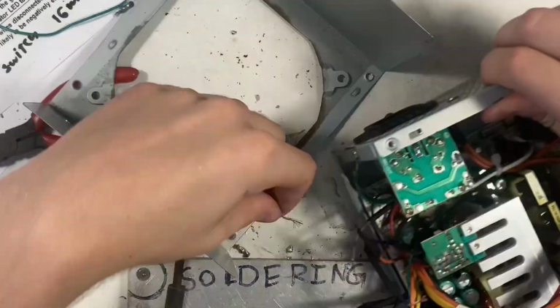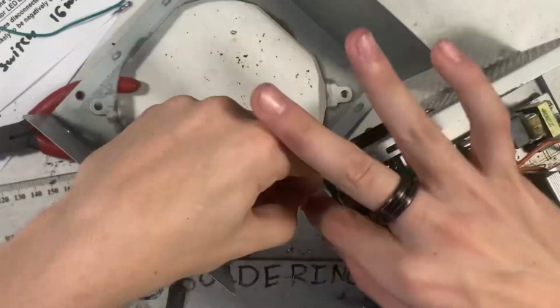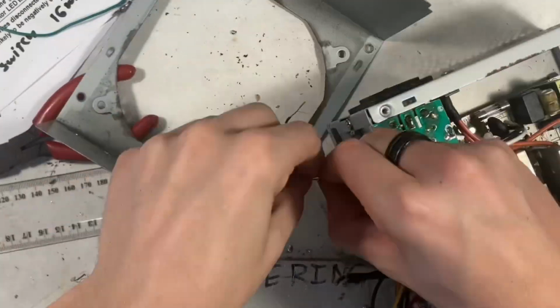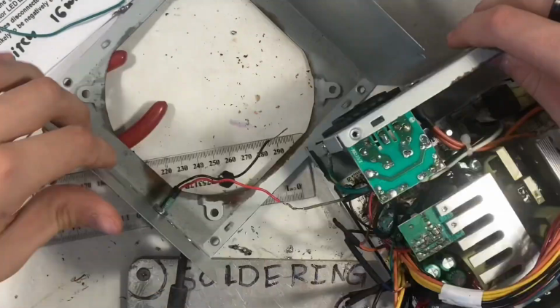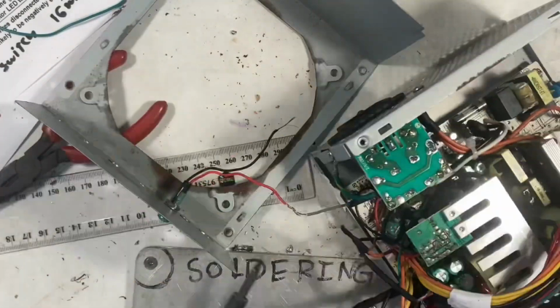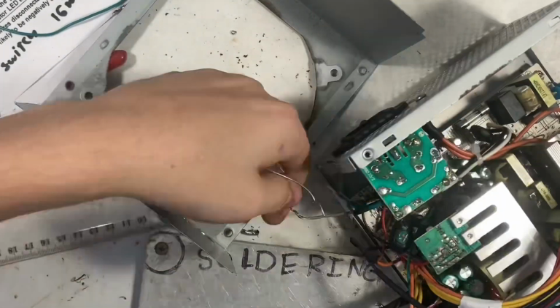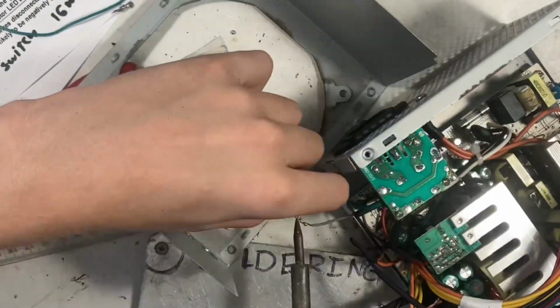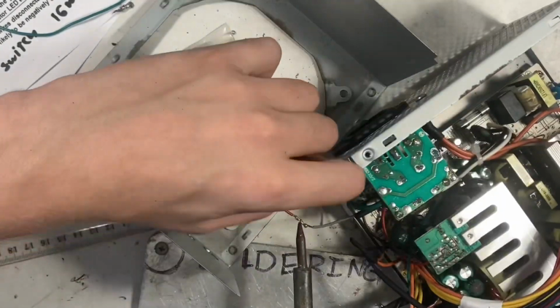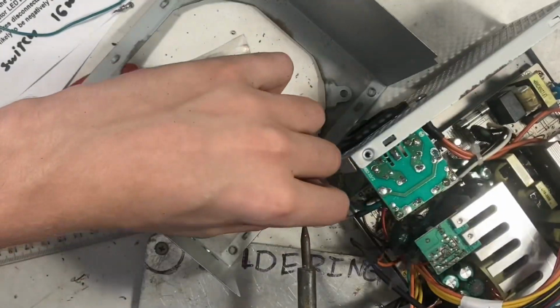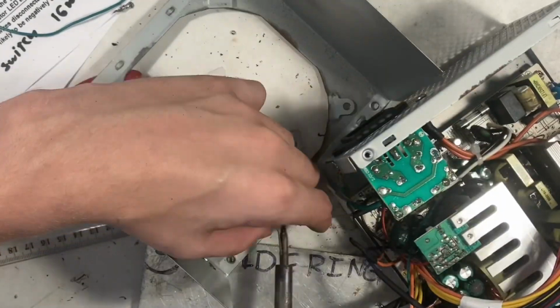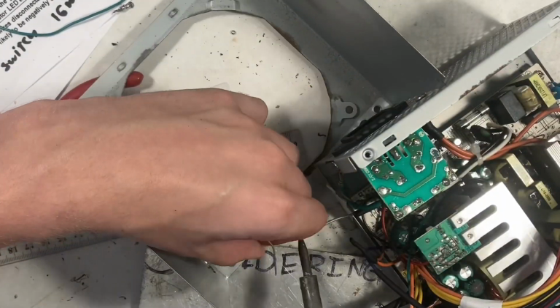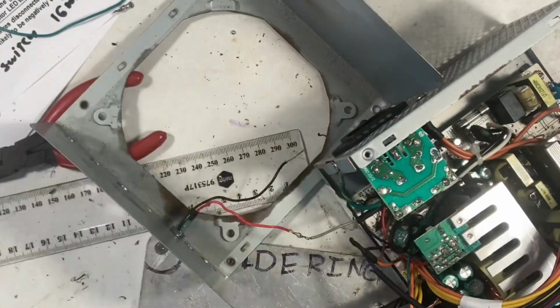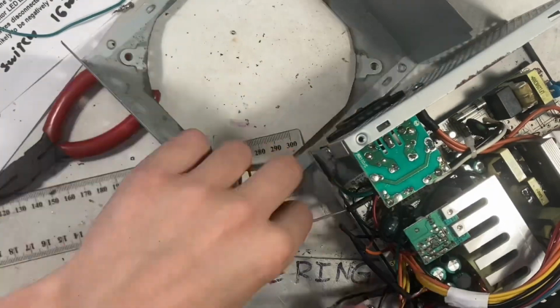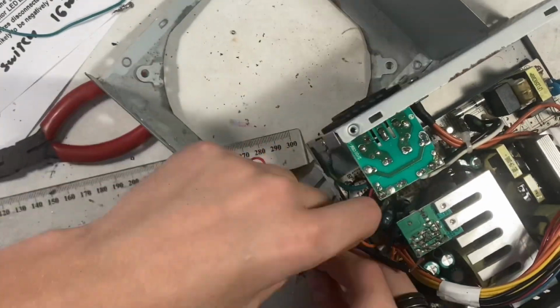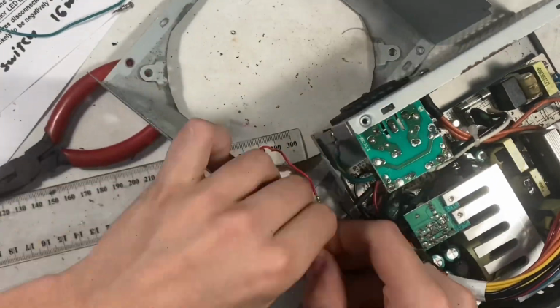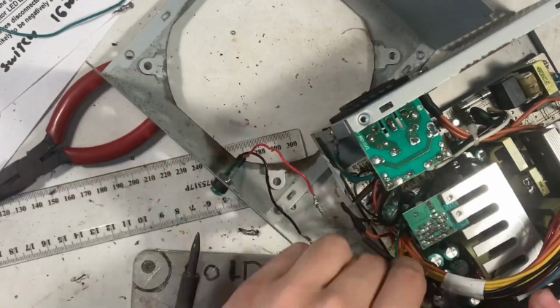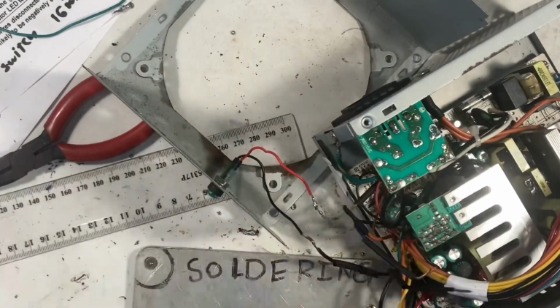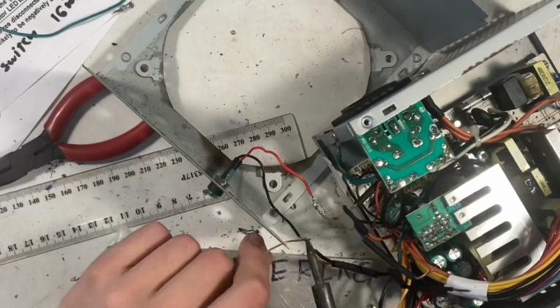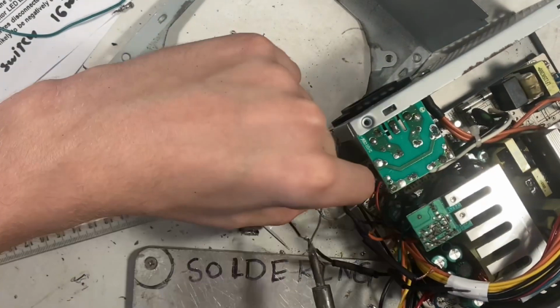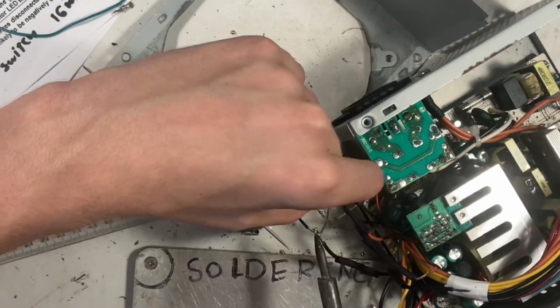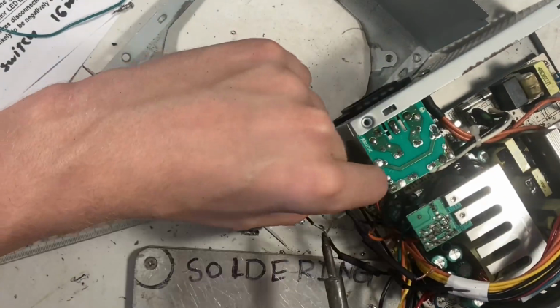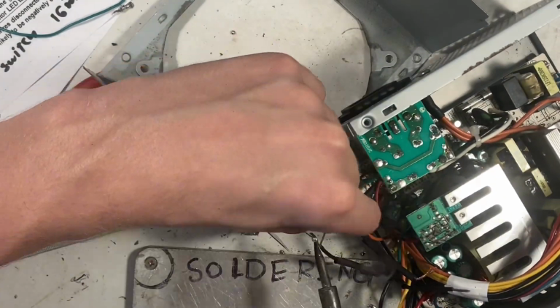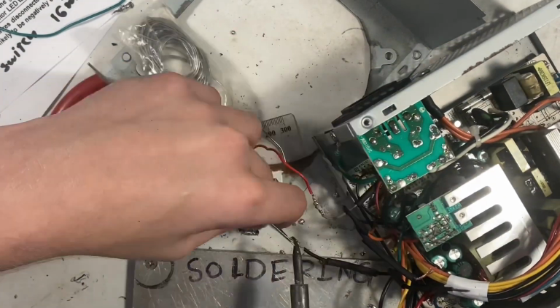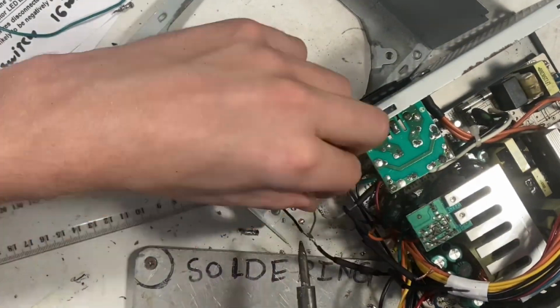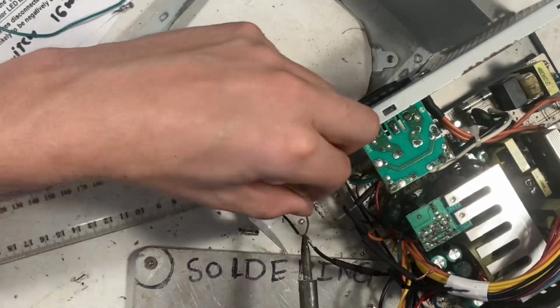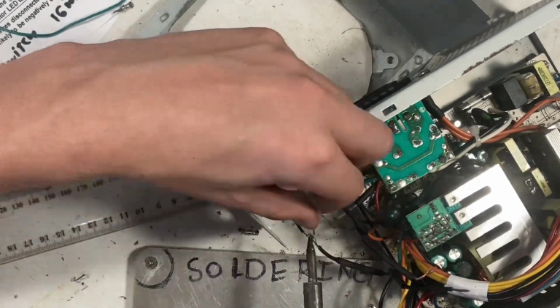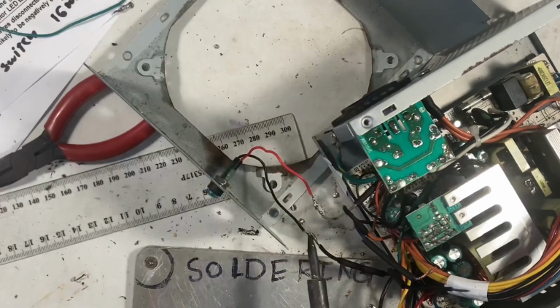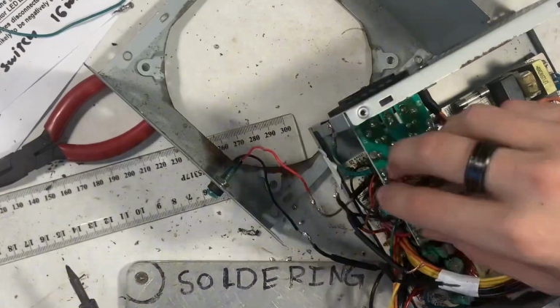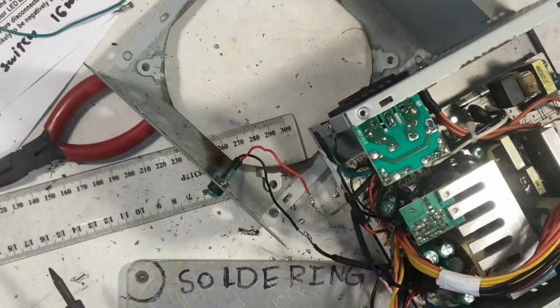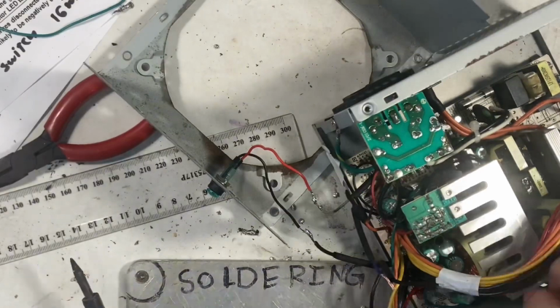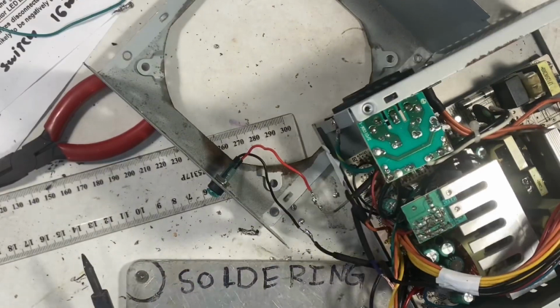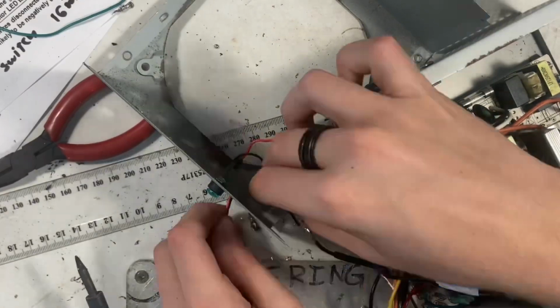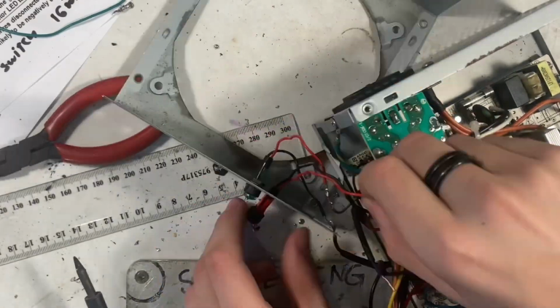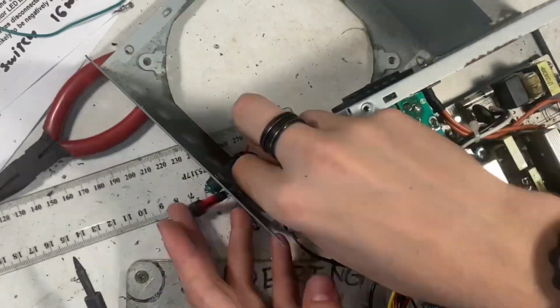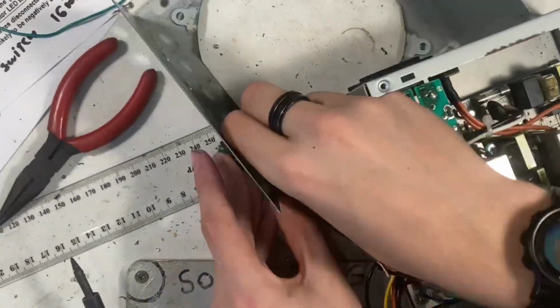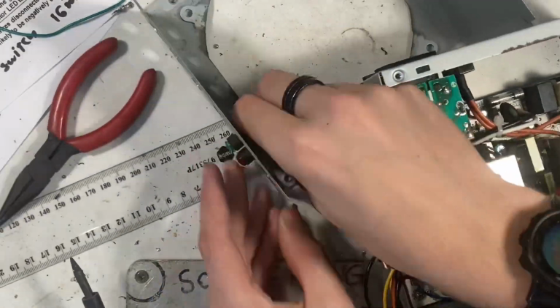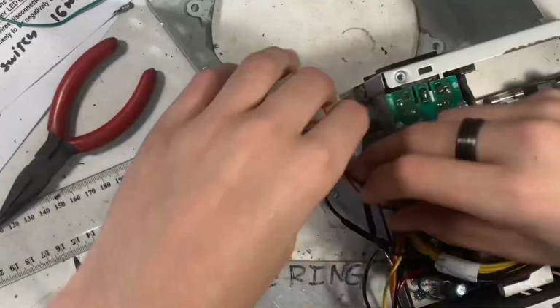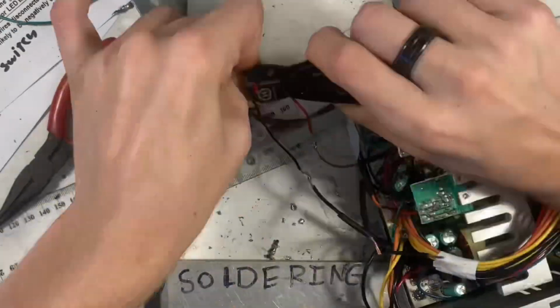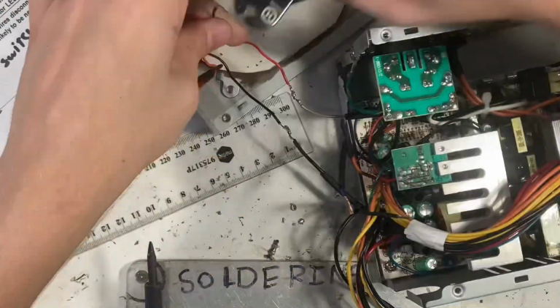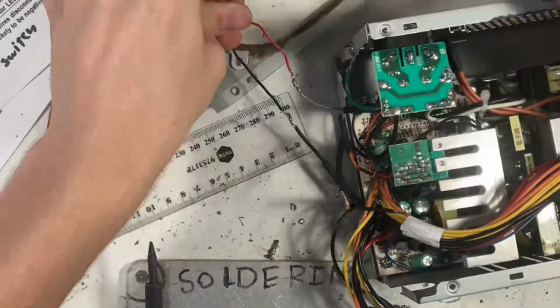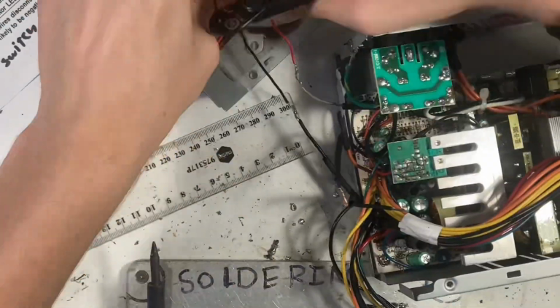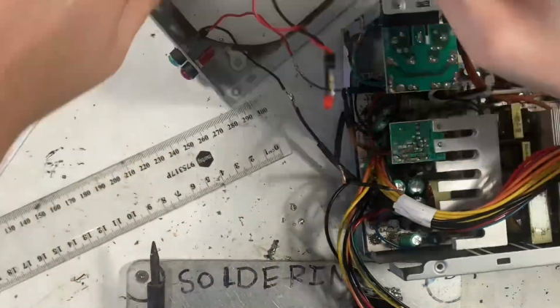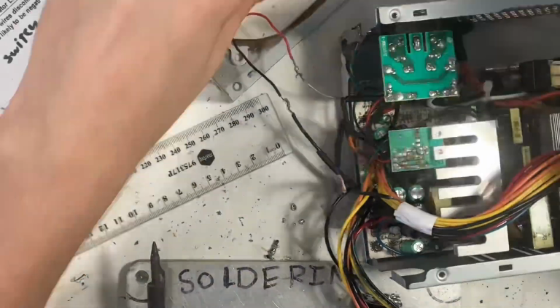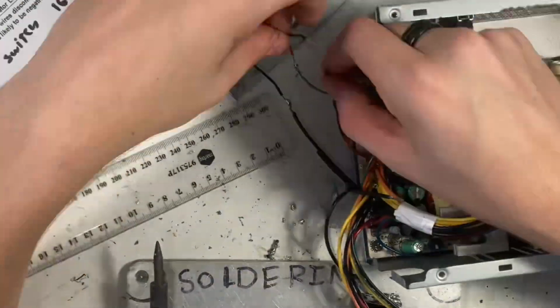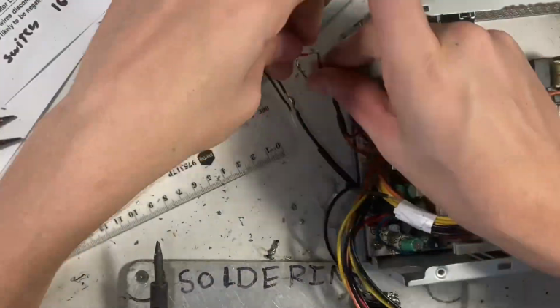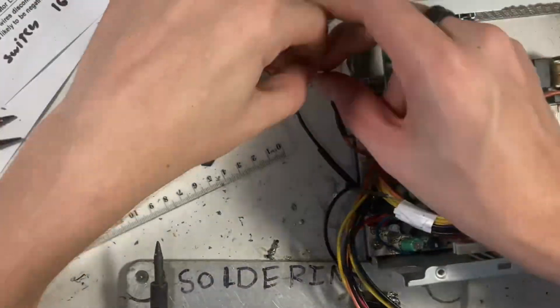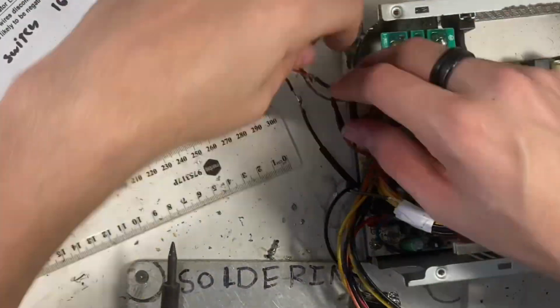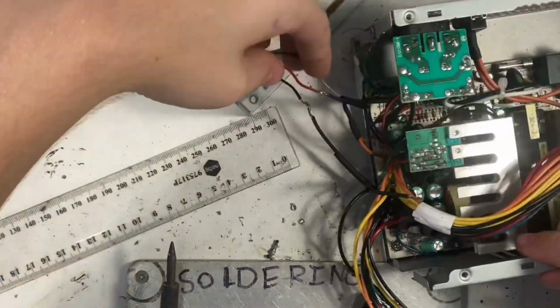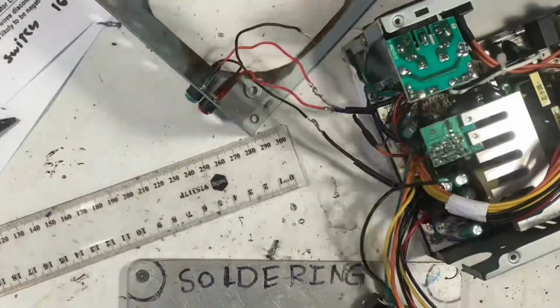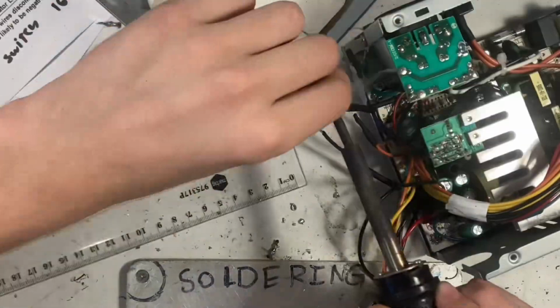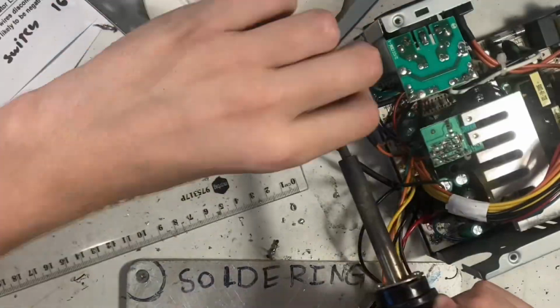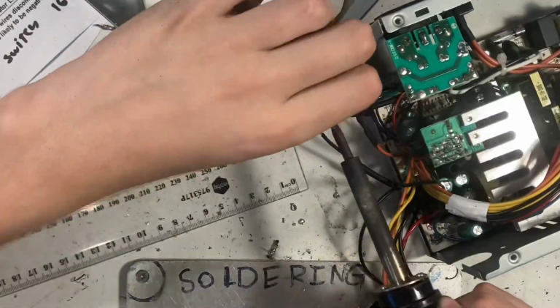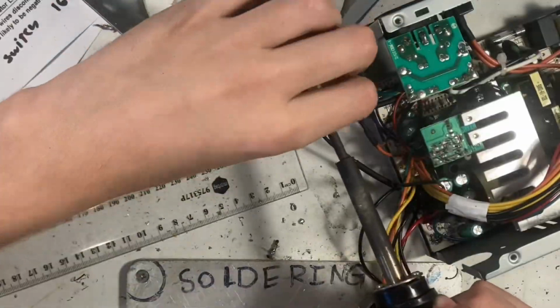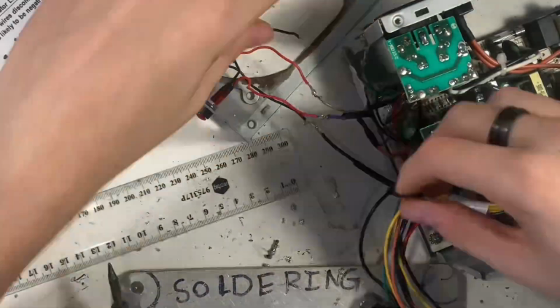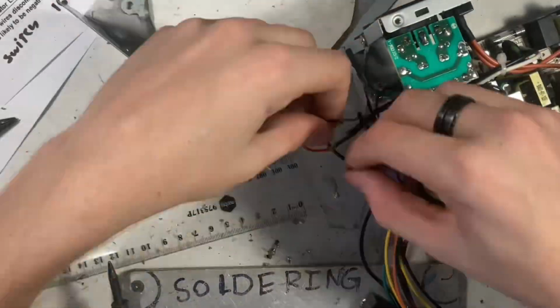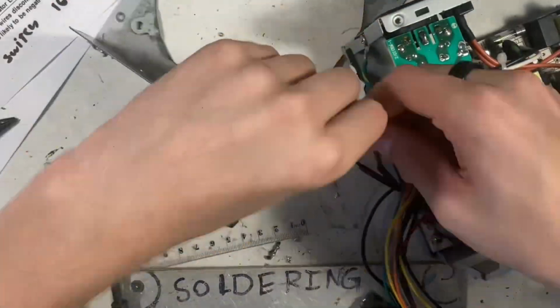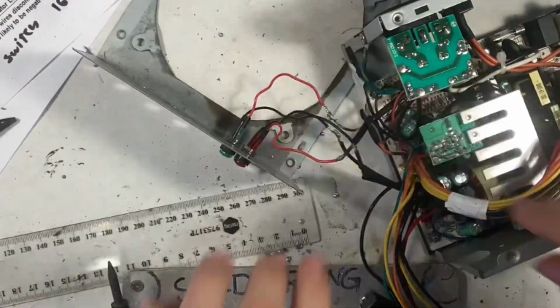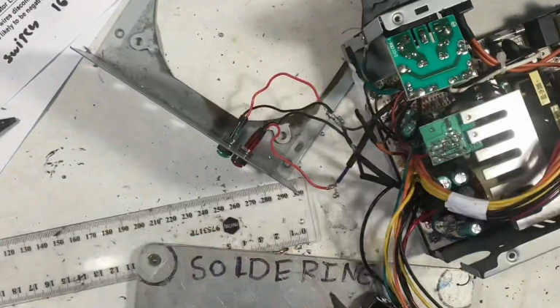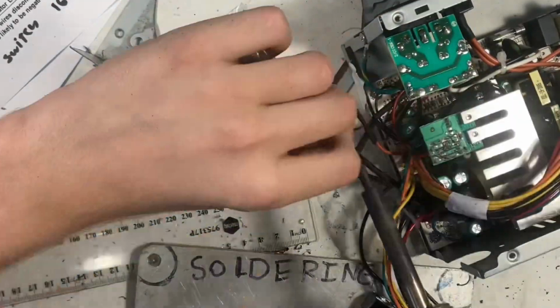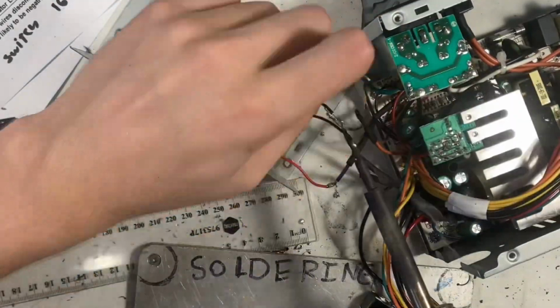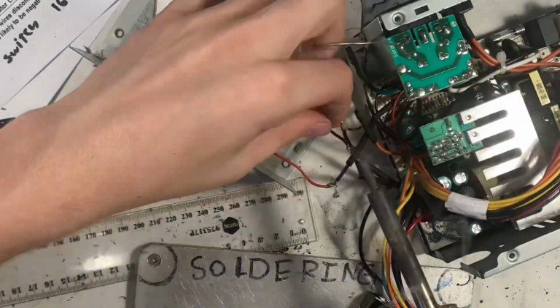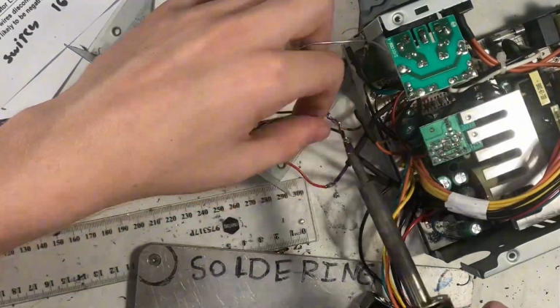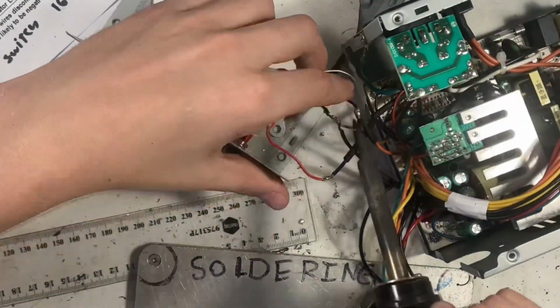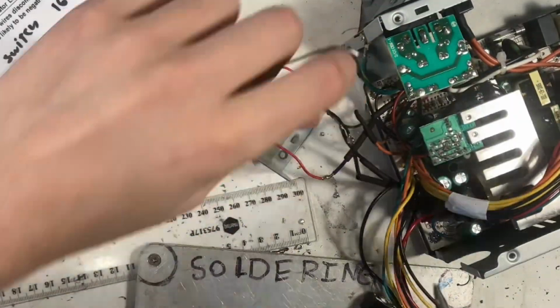The wires I'm soldering here are for the two lights. One of them tells you whether or not it's got wall power, and one of them tells you whether or not the power supply is running normally or not.